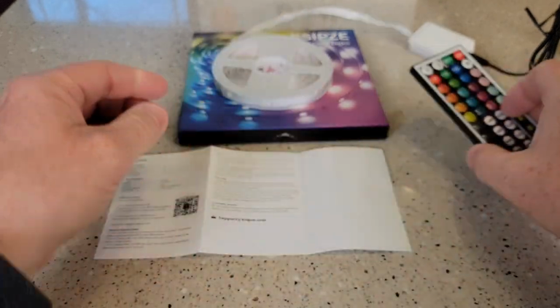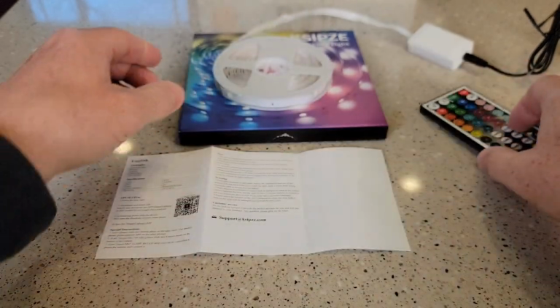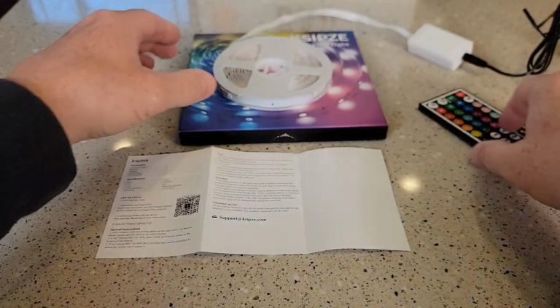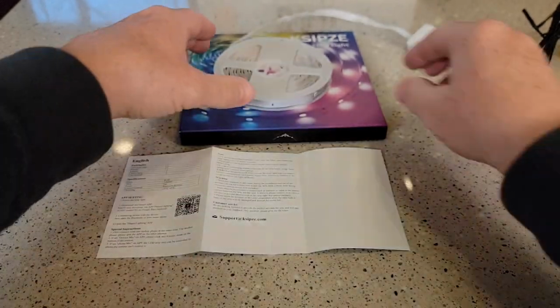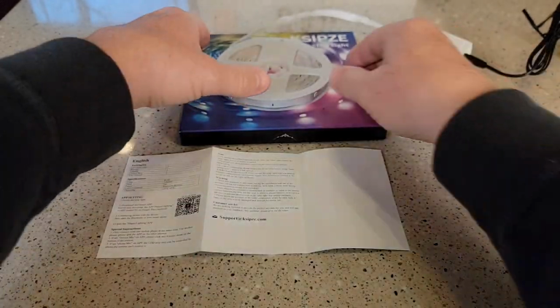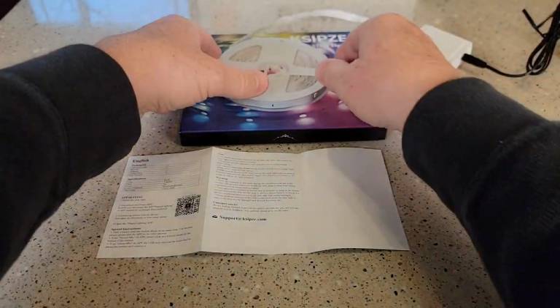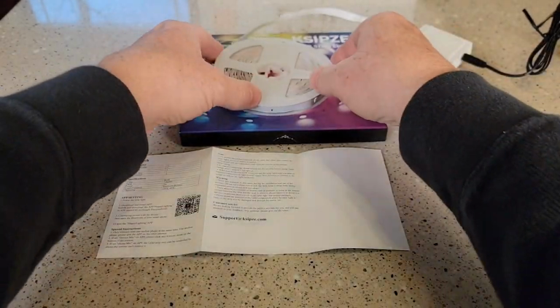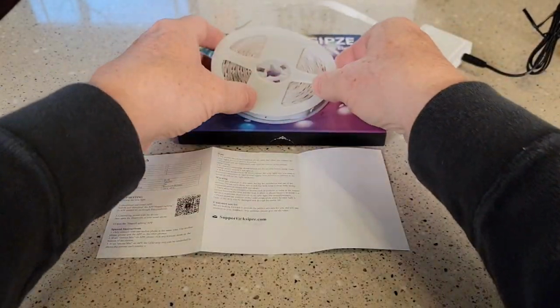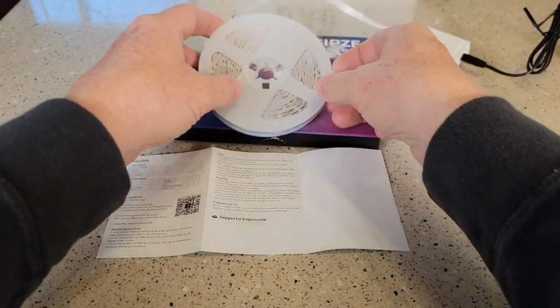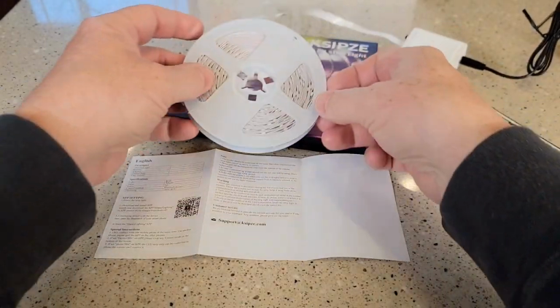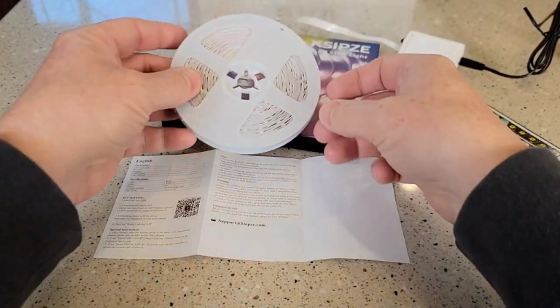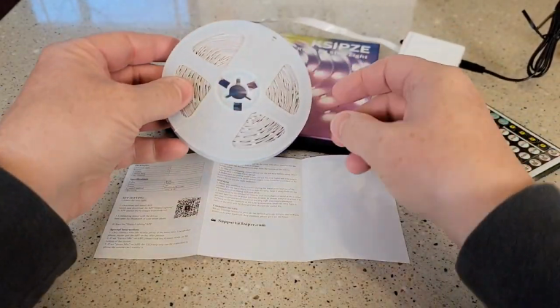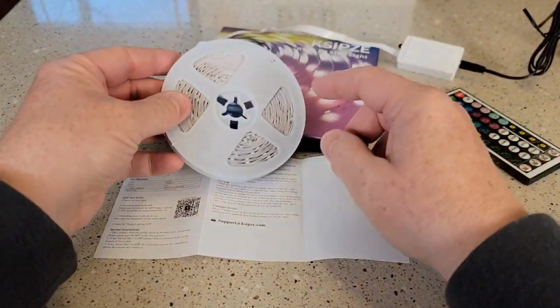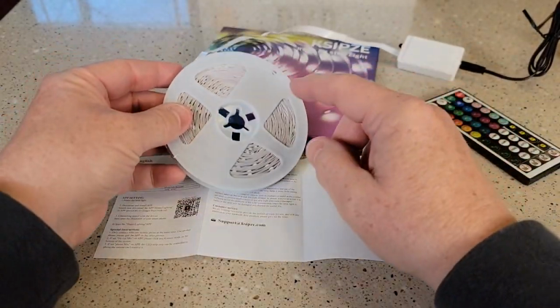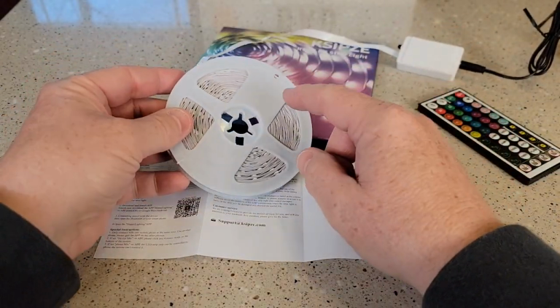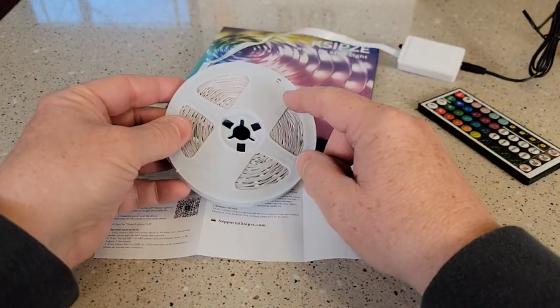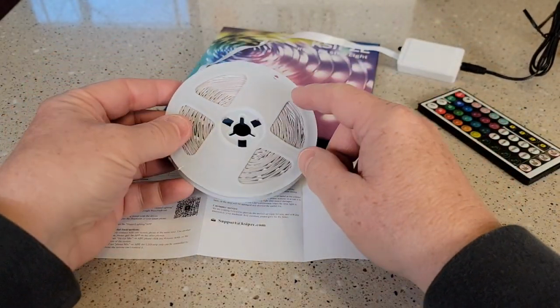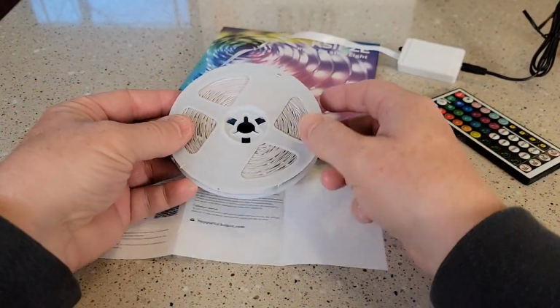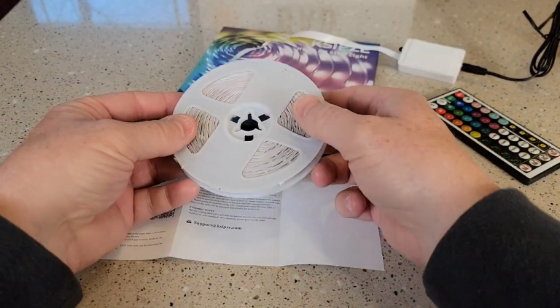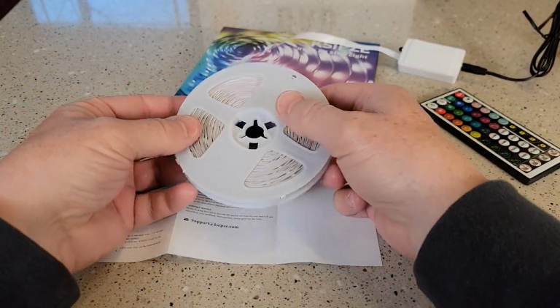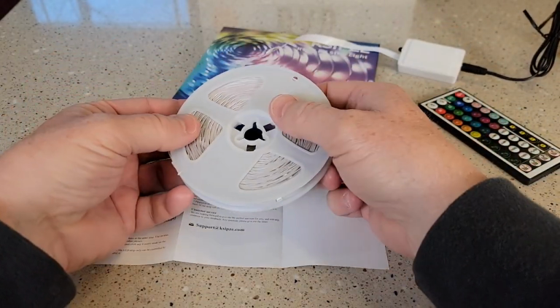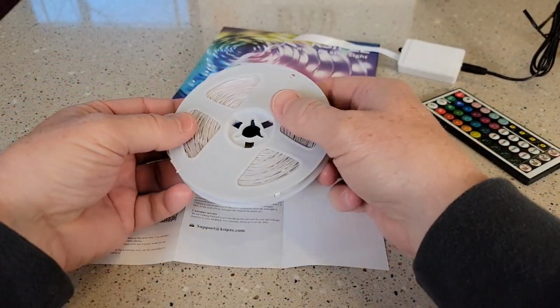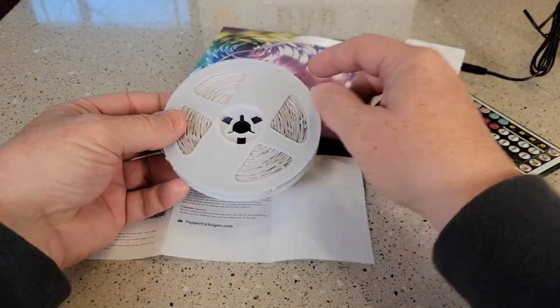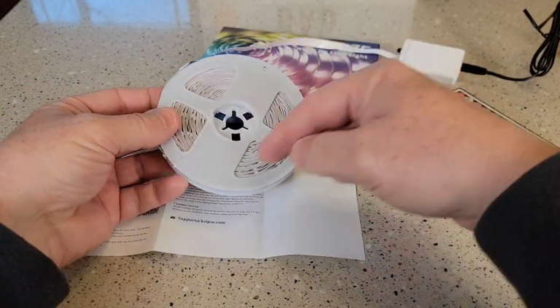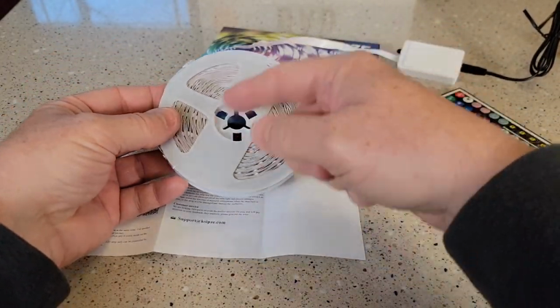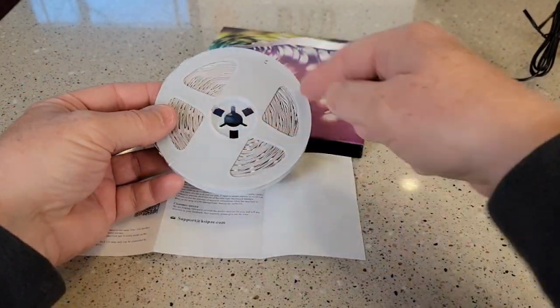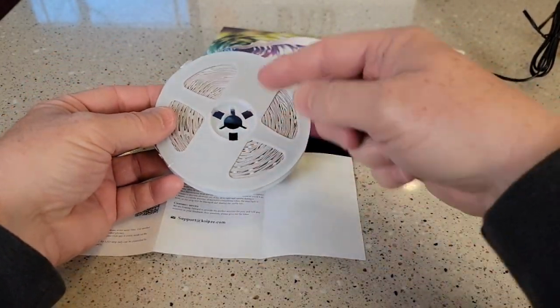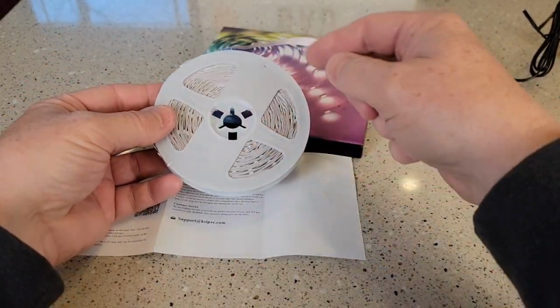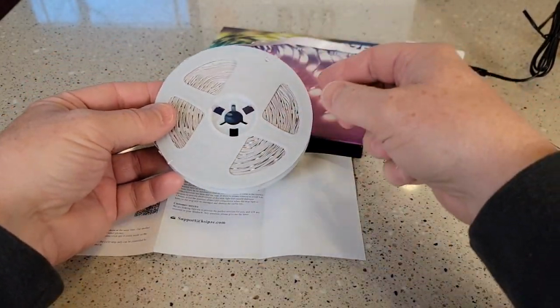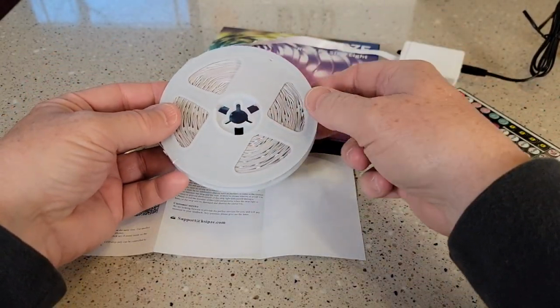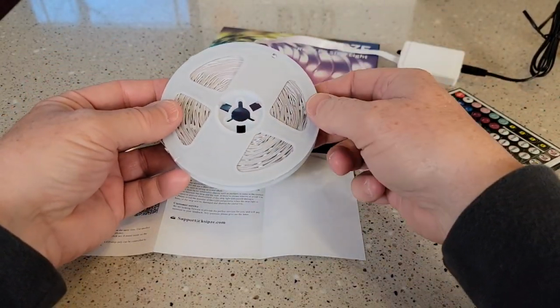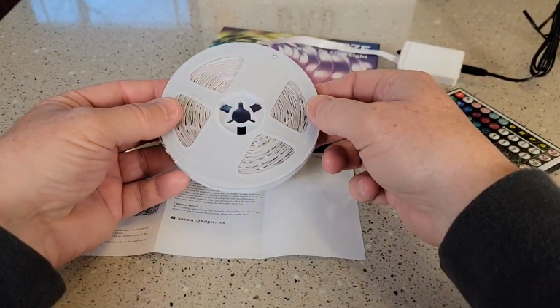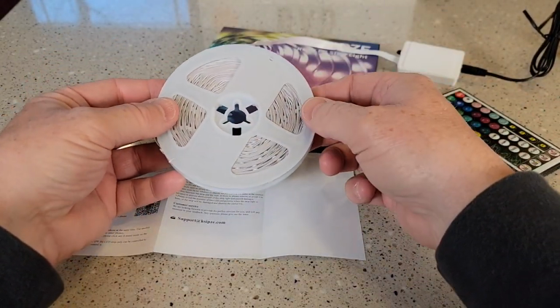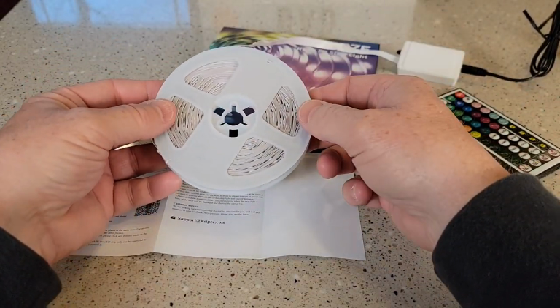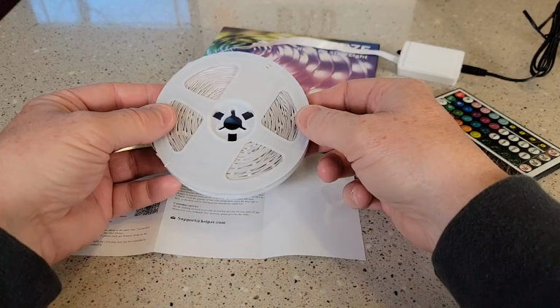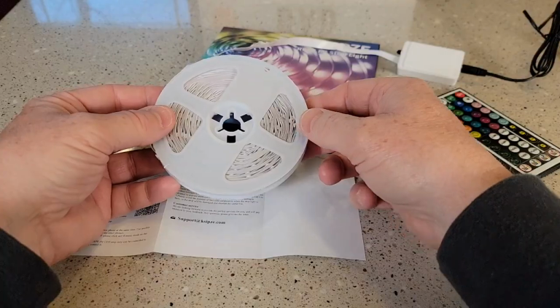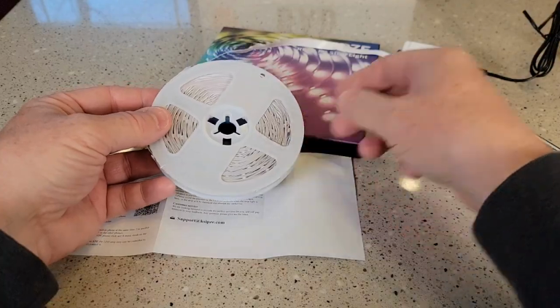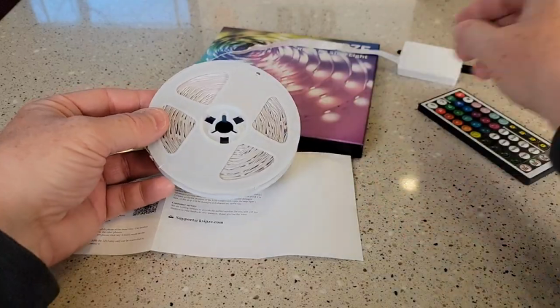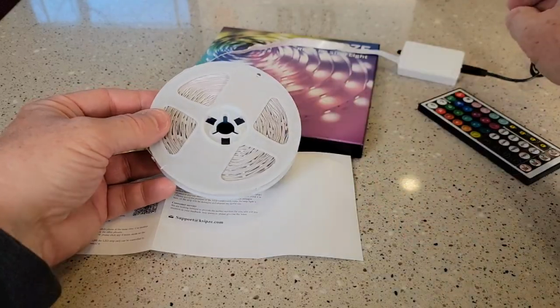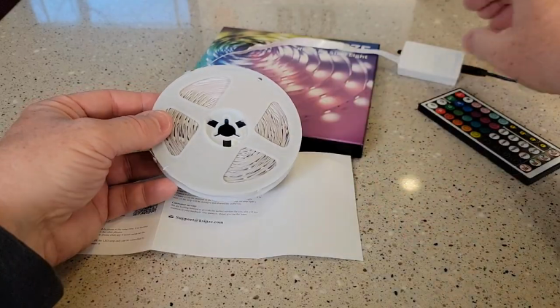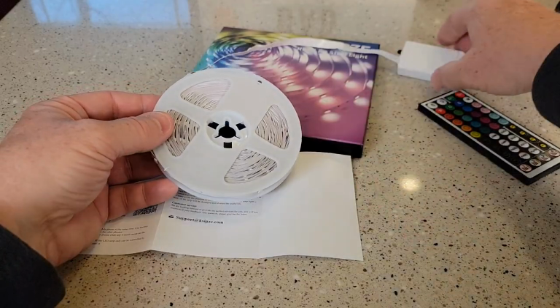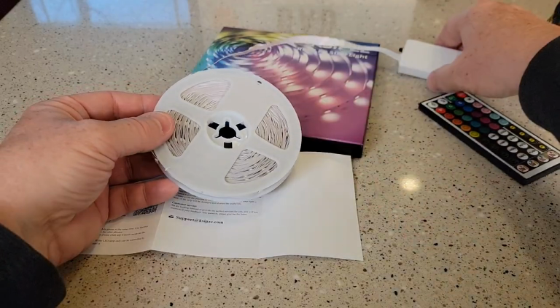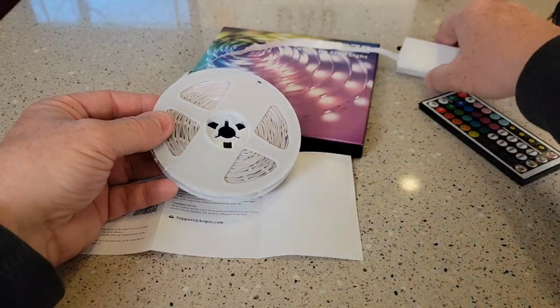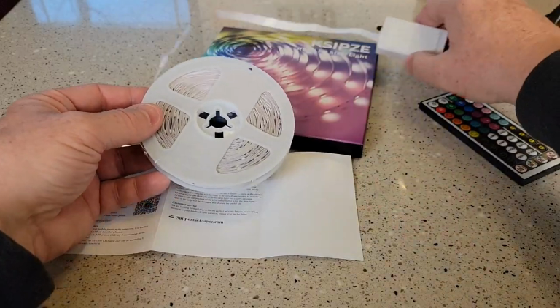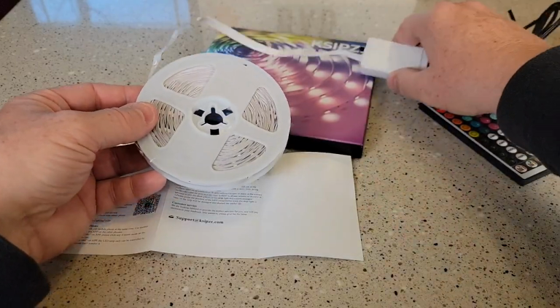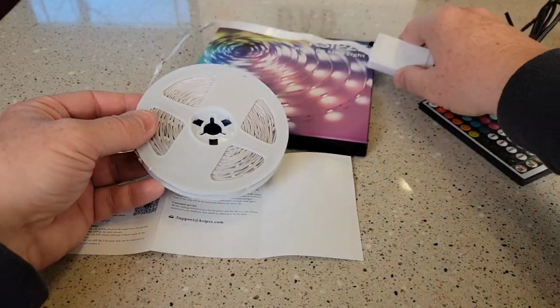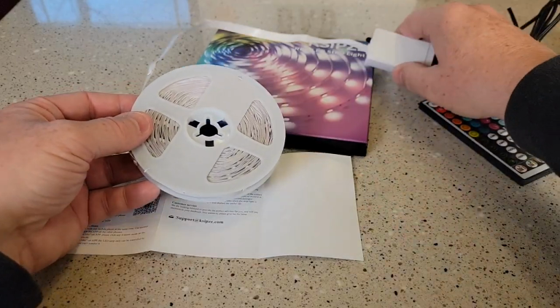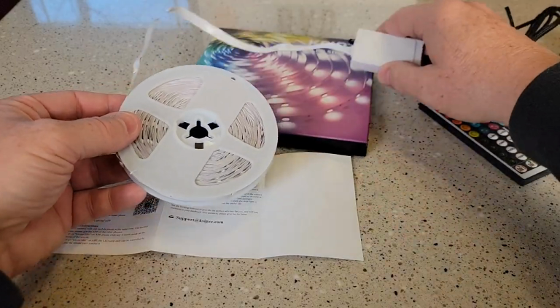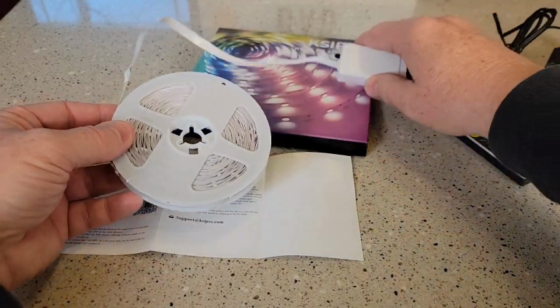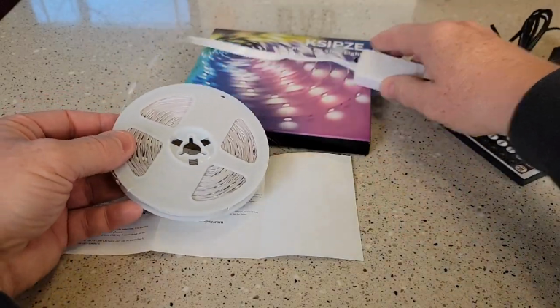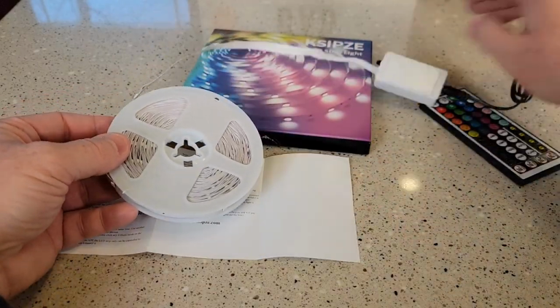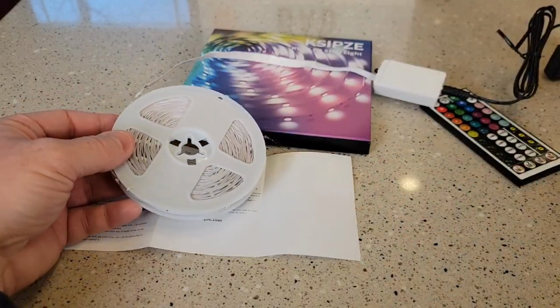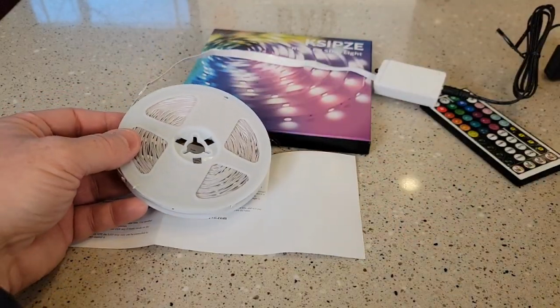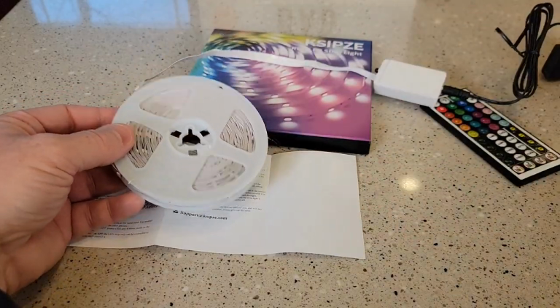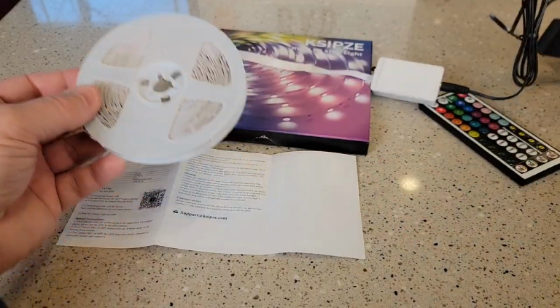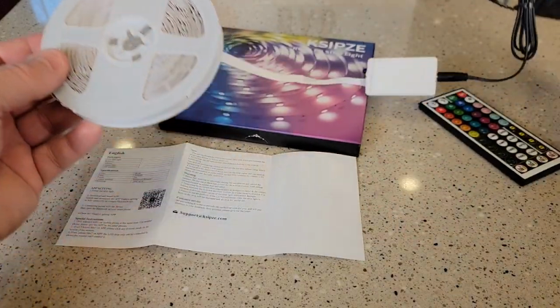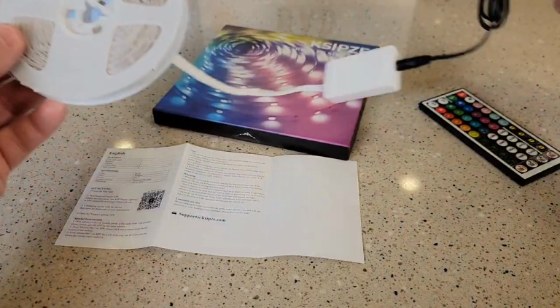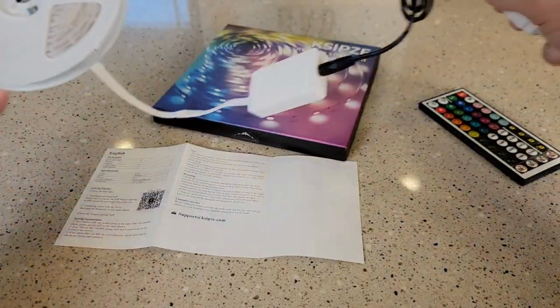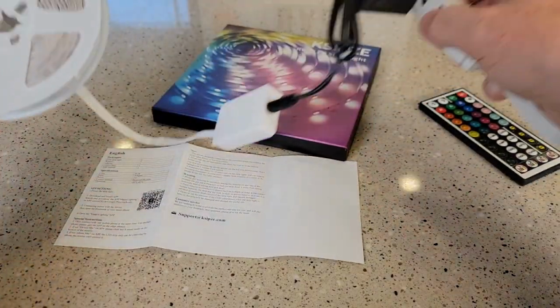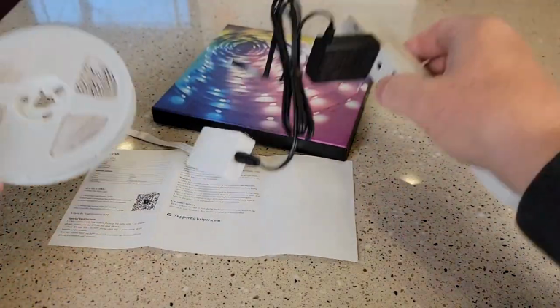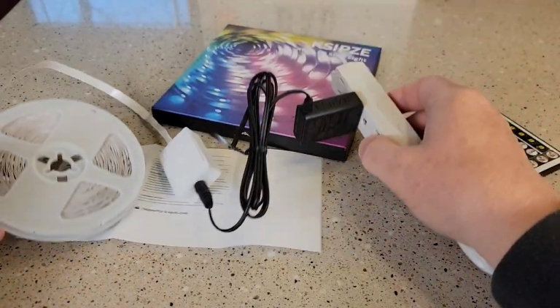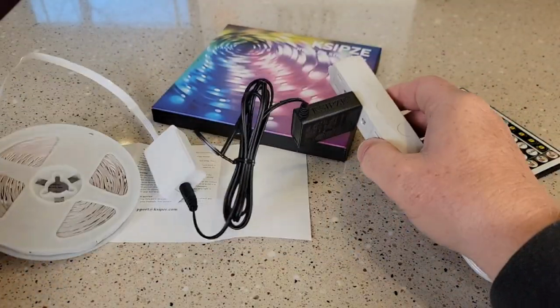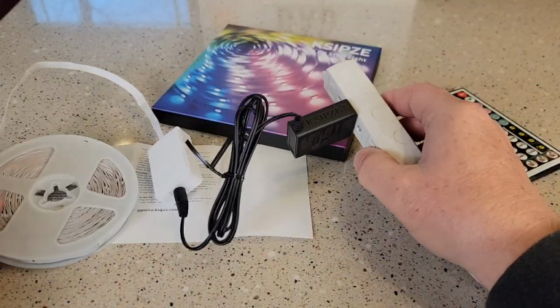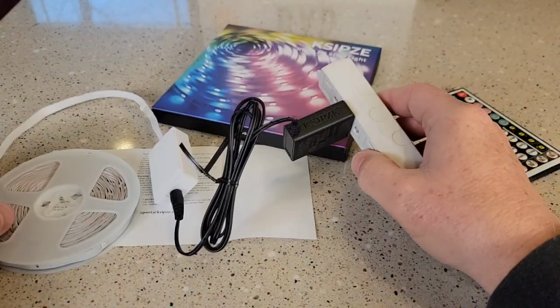Now here's the lights. They say don't plug them in with them all coiled up — it can overheat. But I'm going to show you for demonstration real quick.